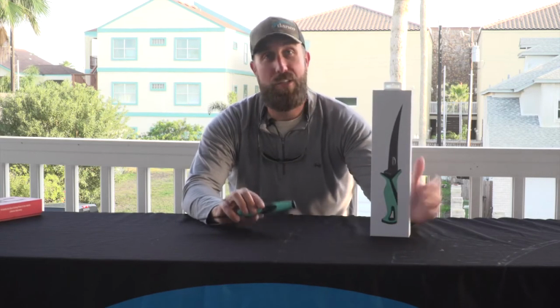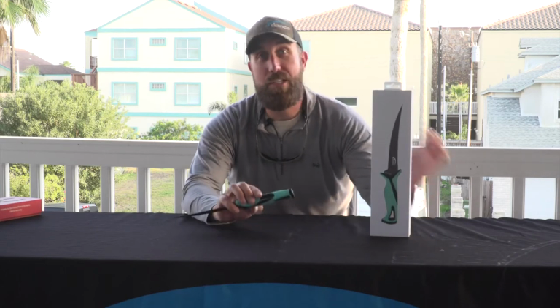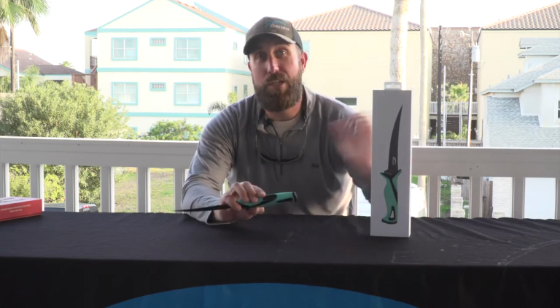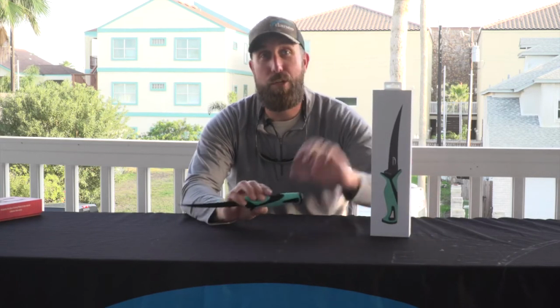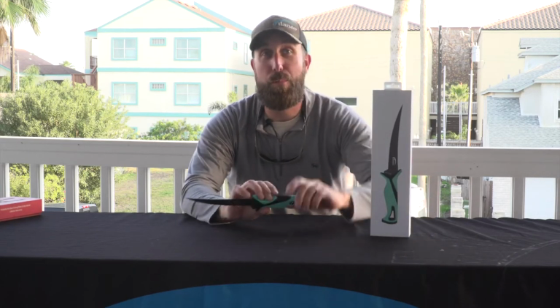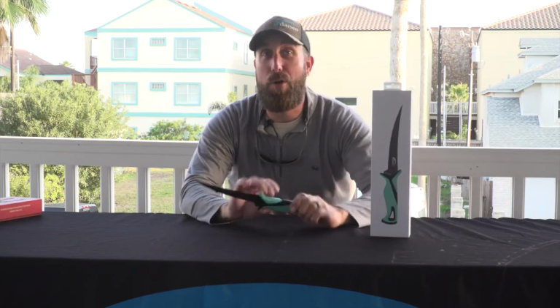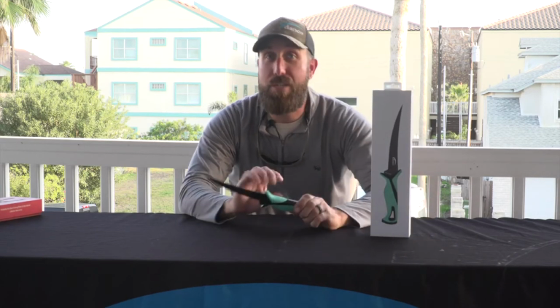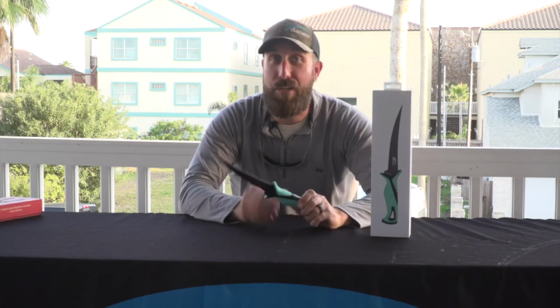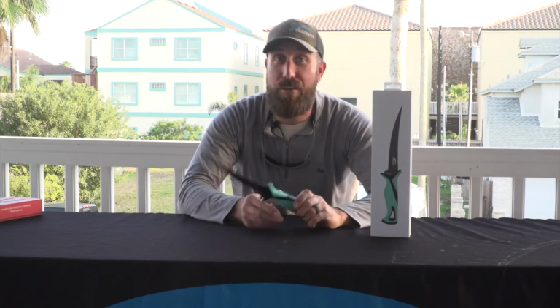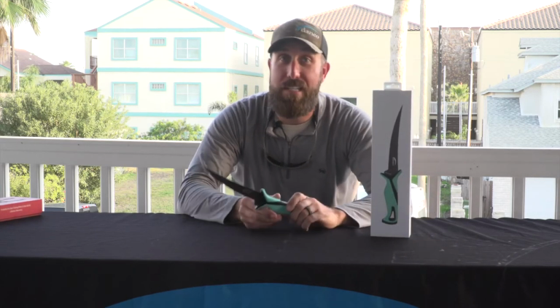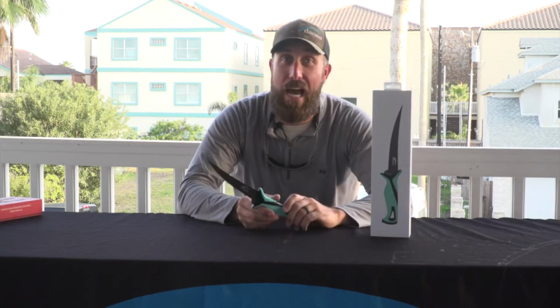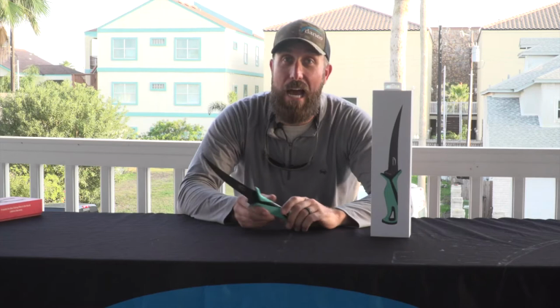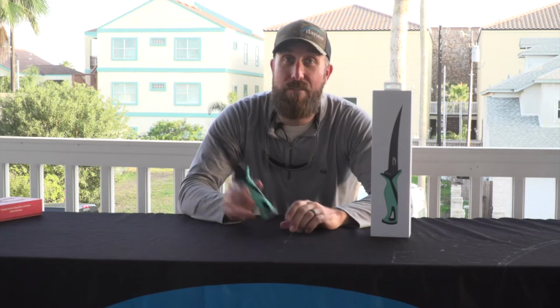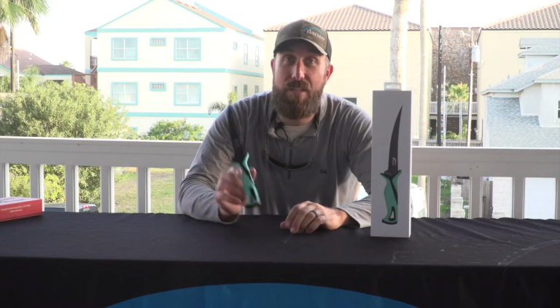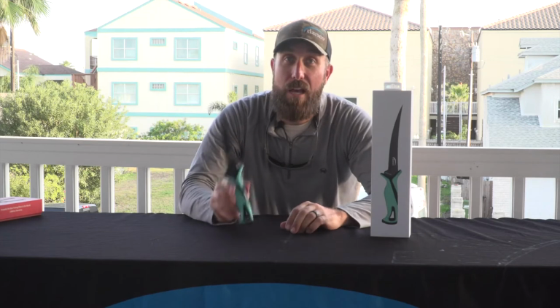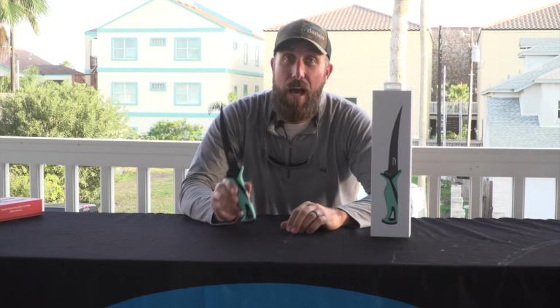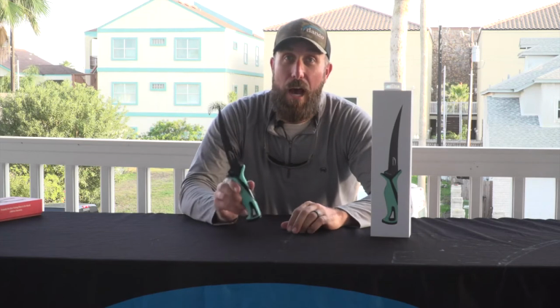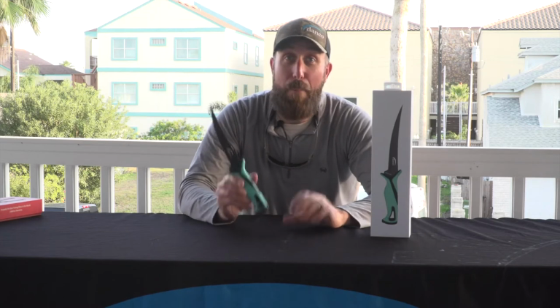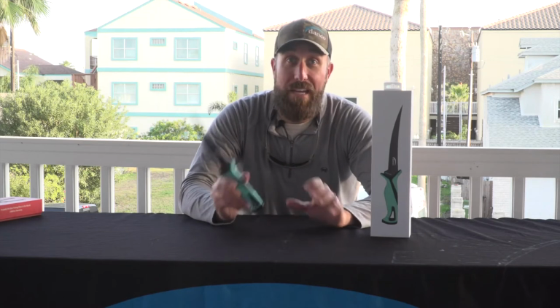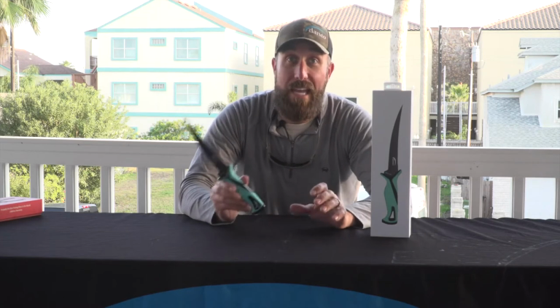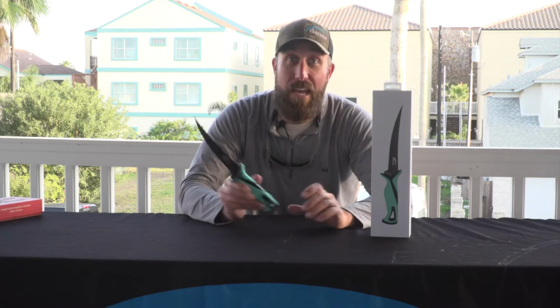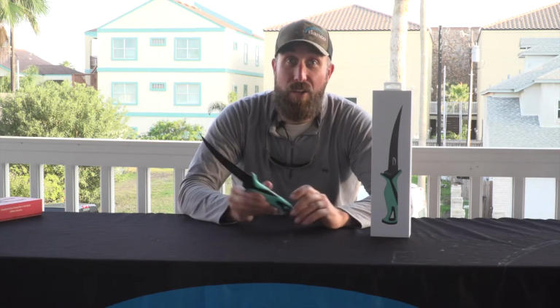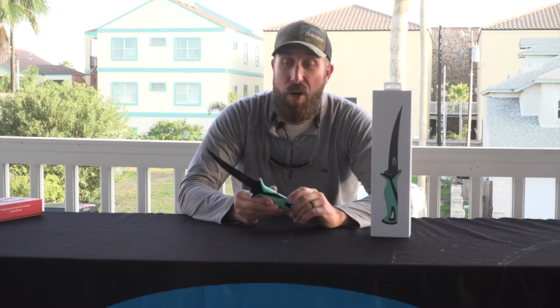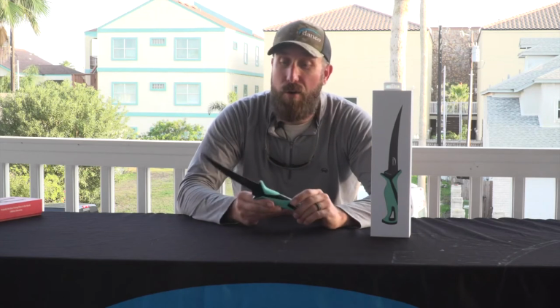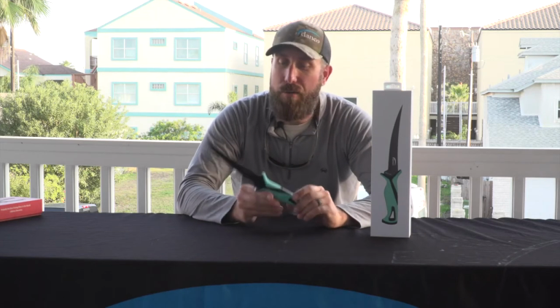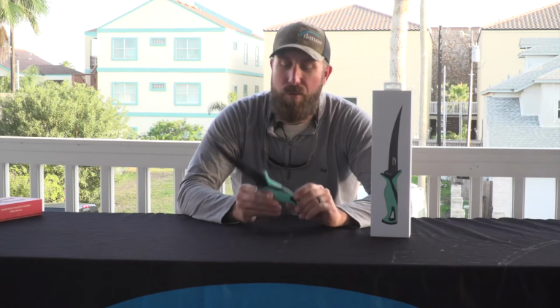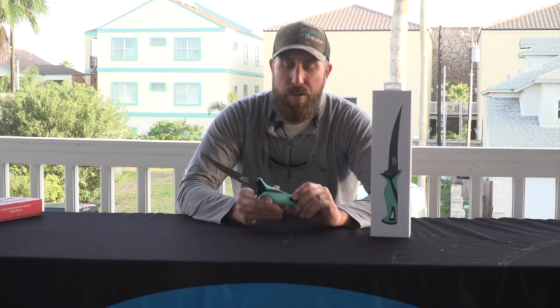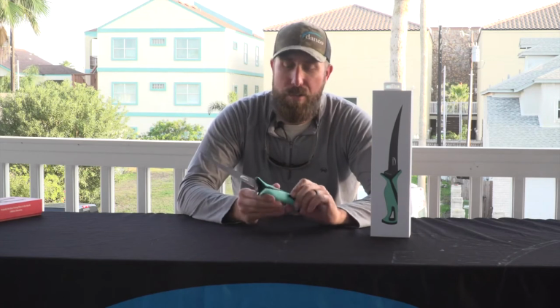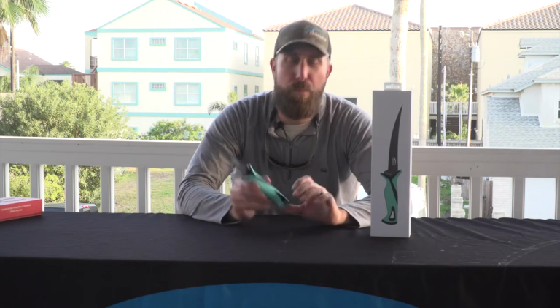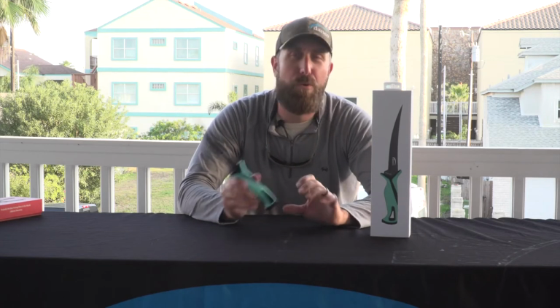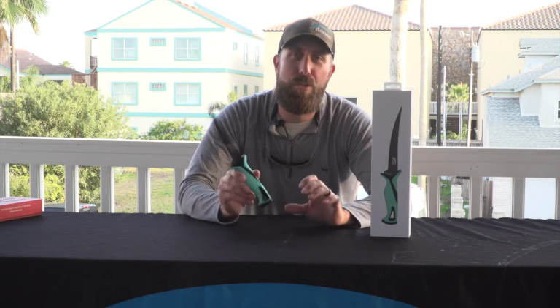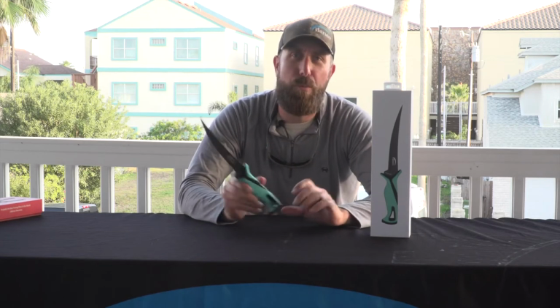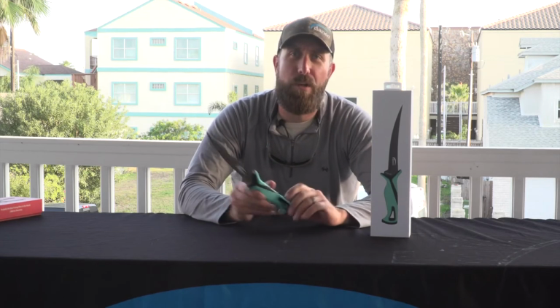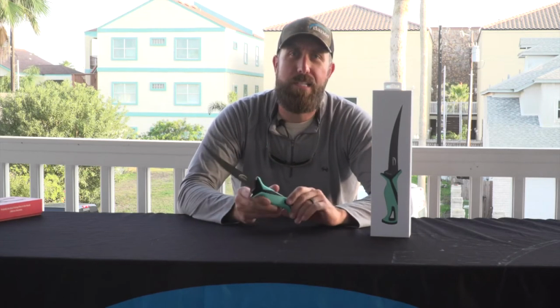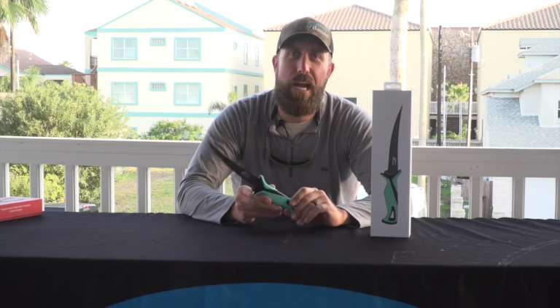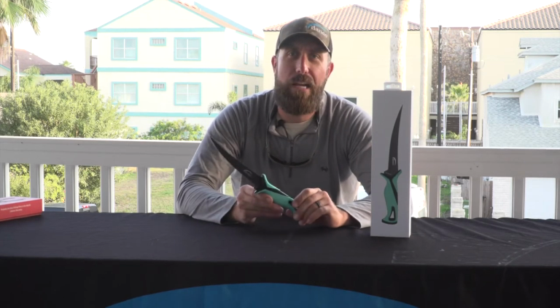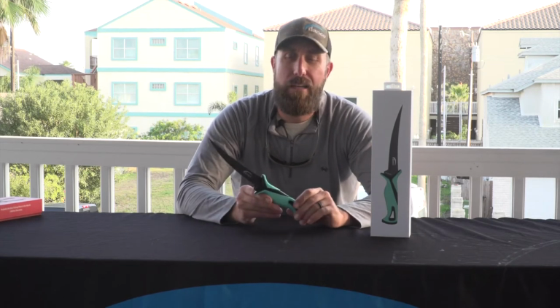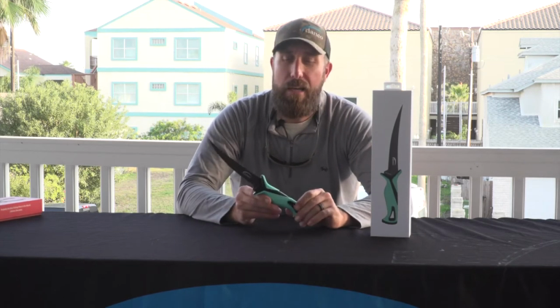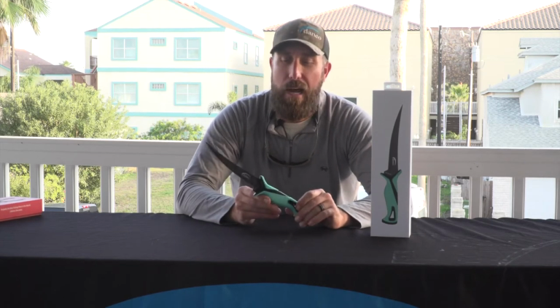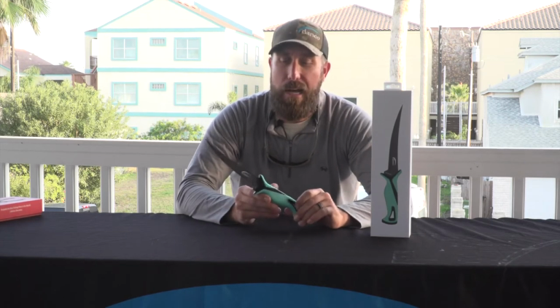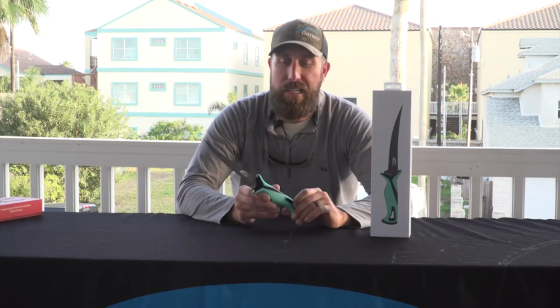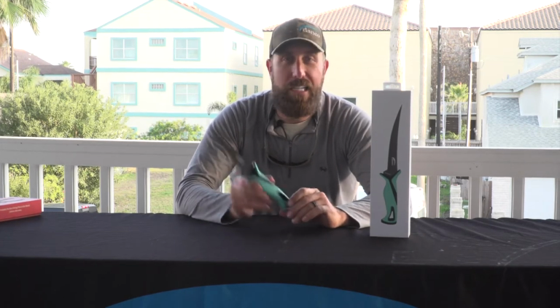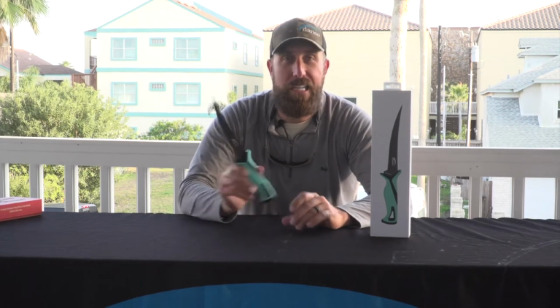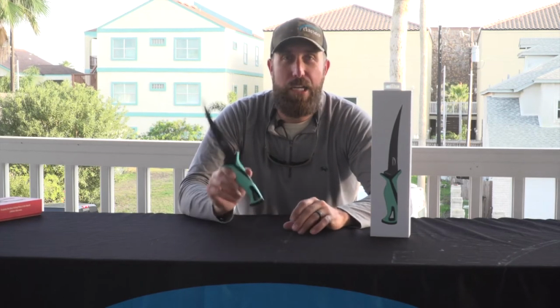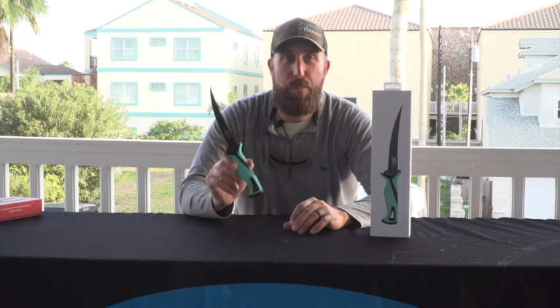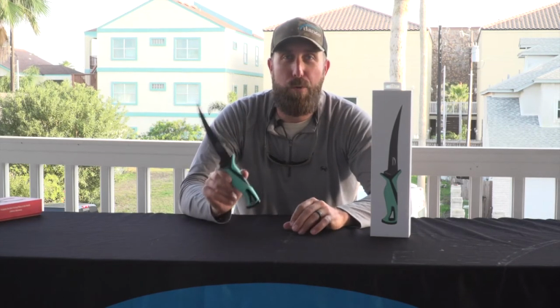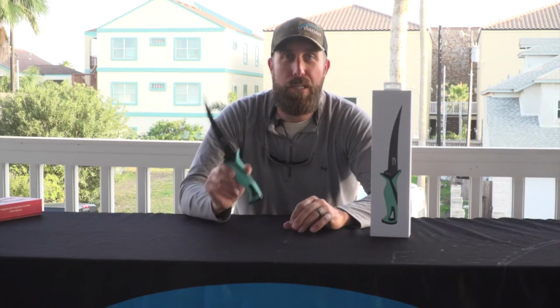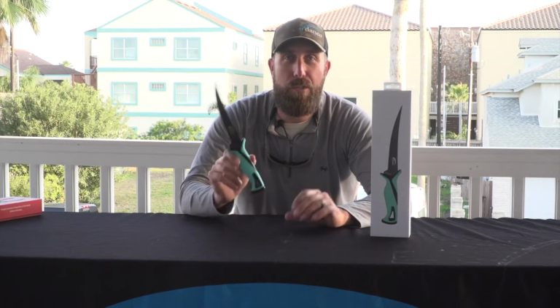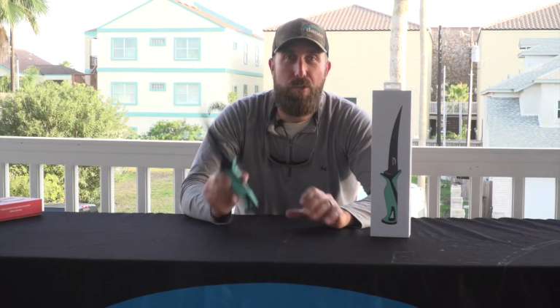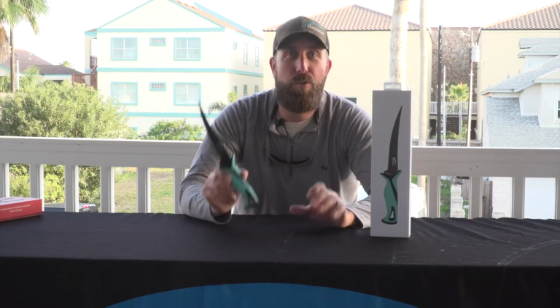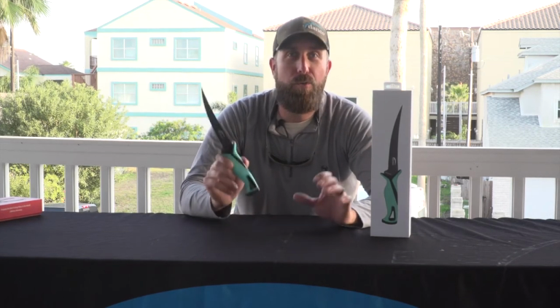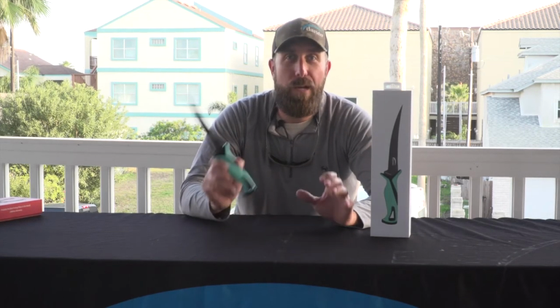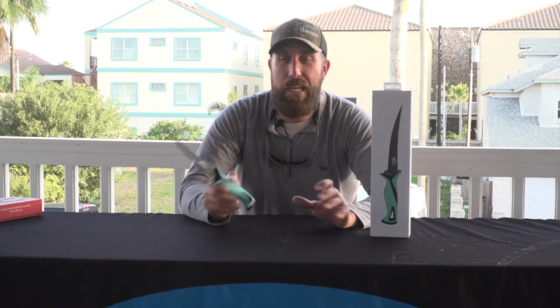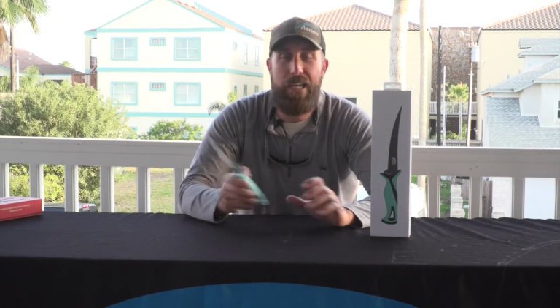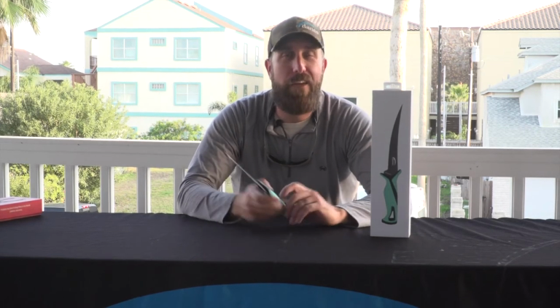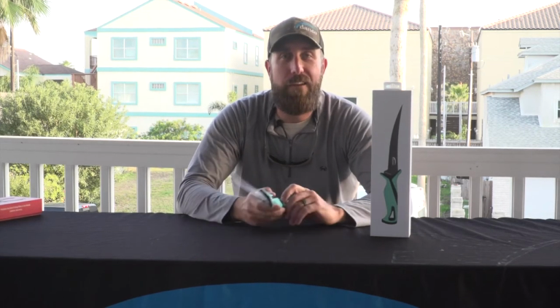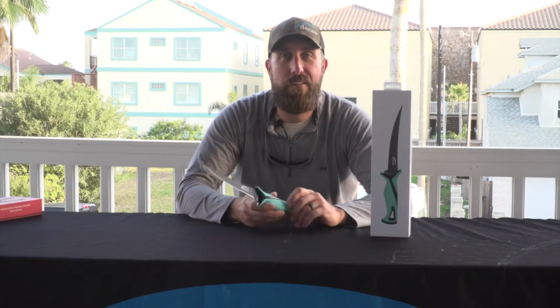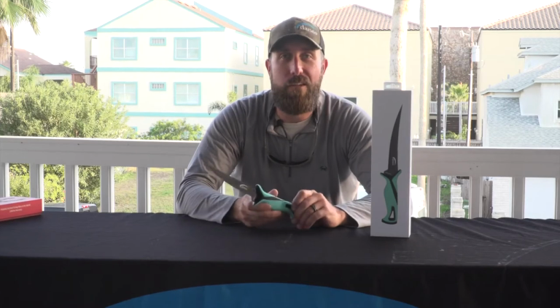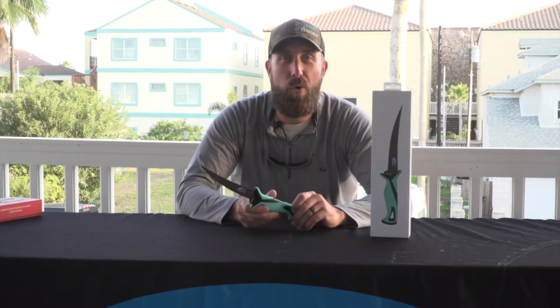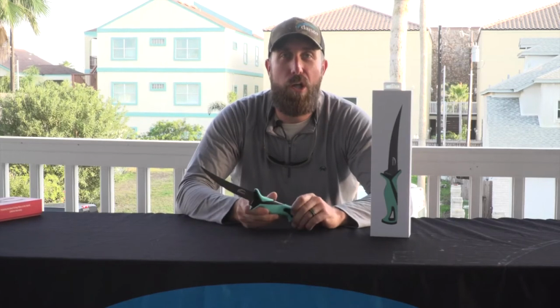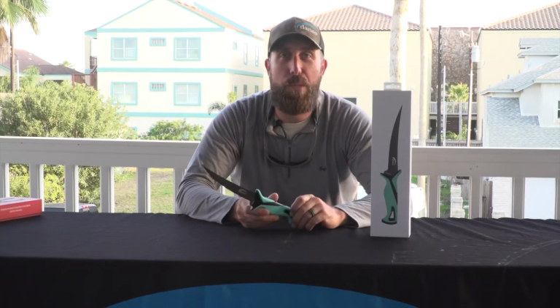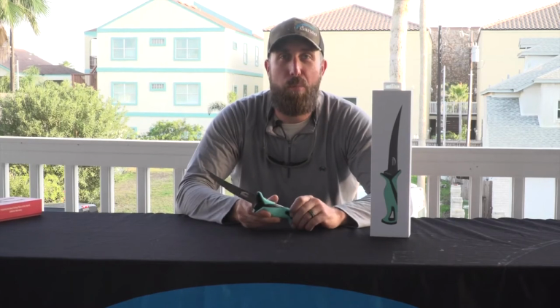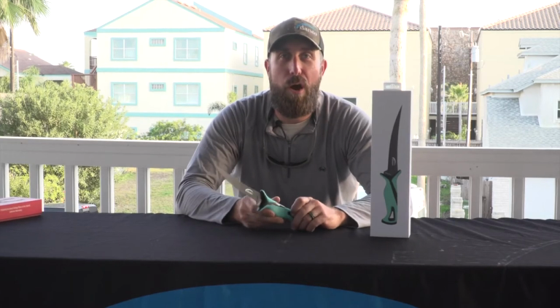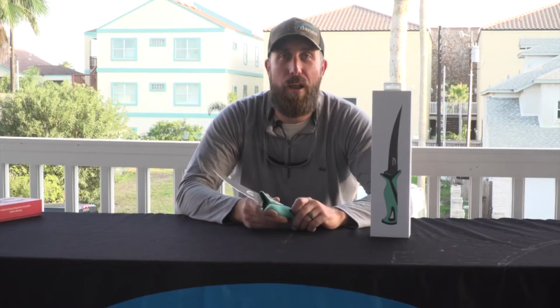So this is the new Pro Series knives by Danco, and we're super excited to continue to bring you new, innovative, and quality product.